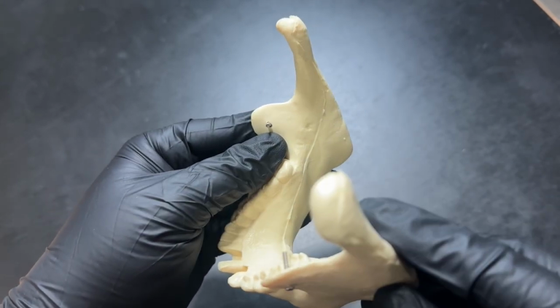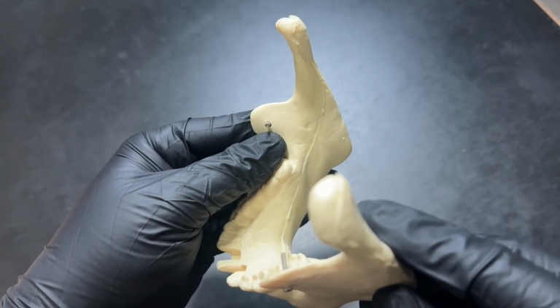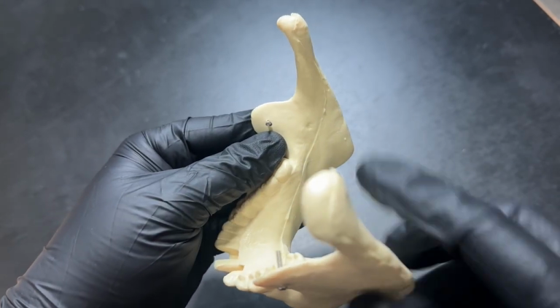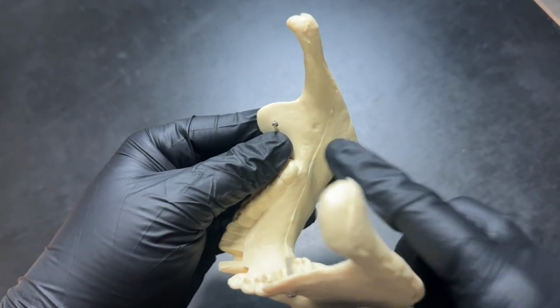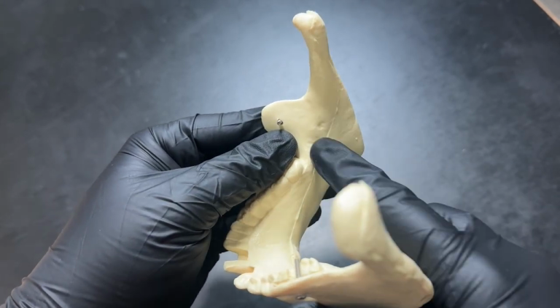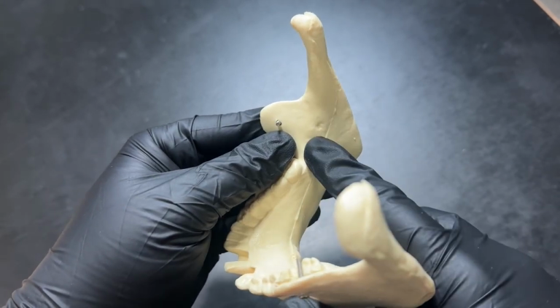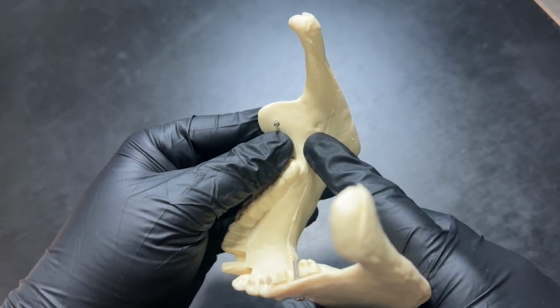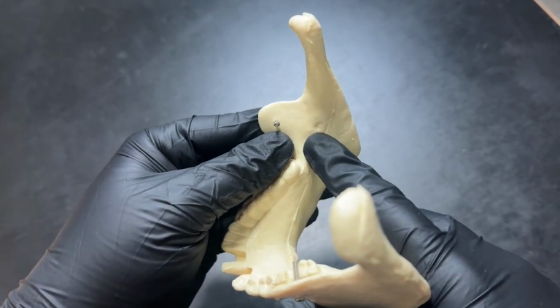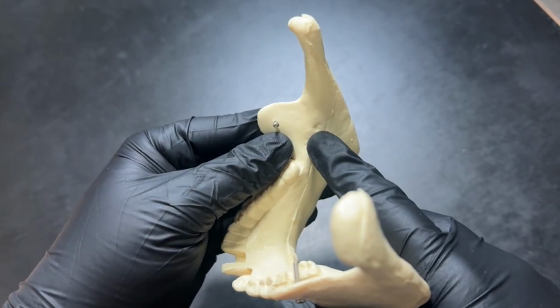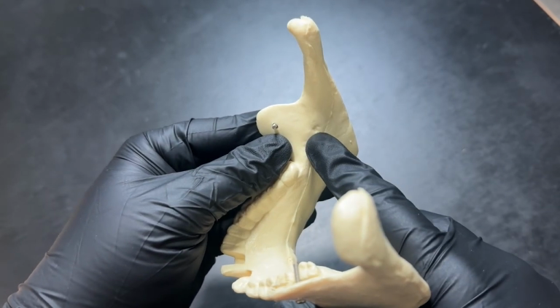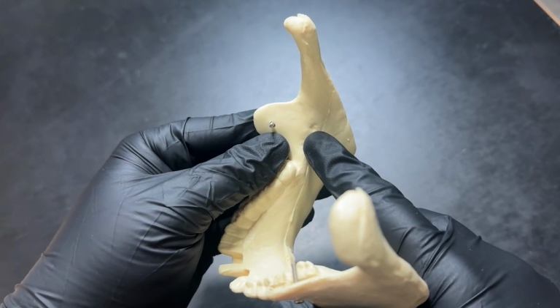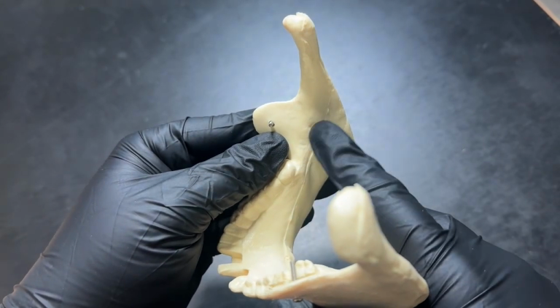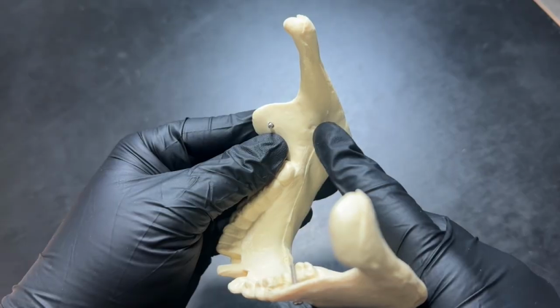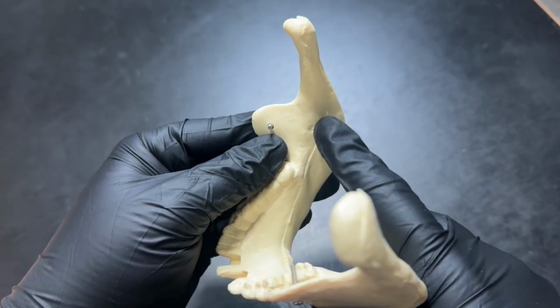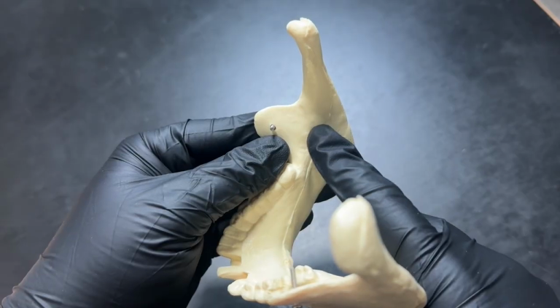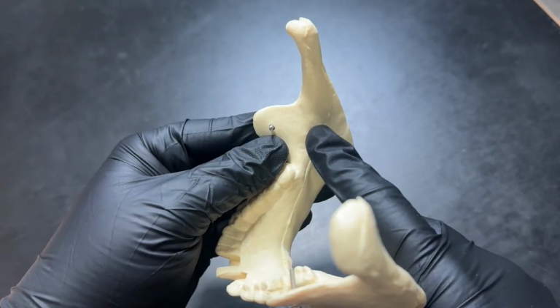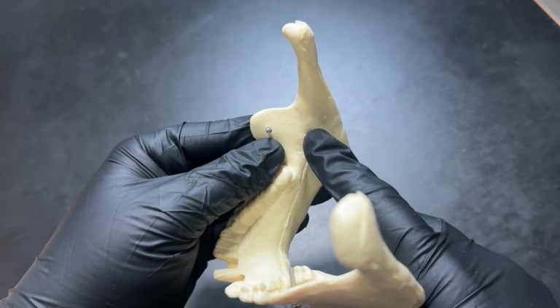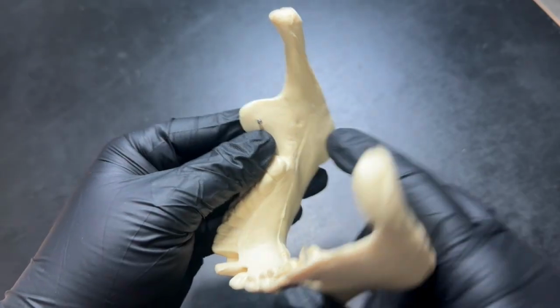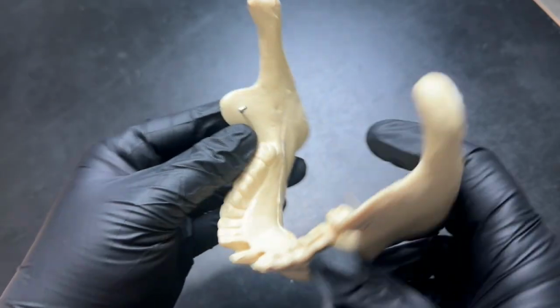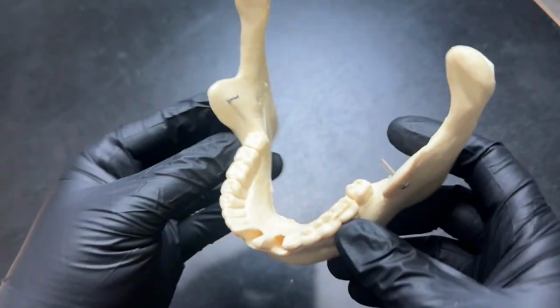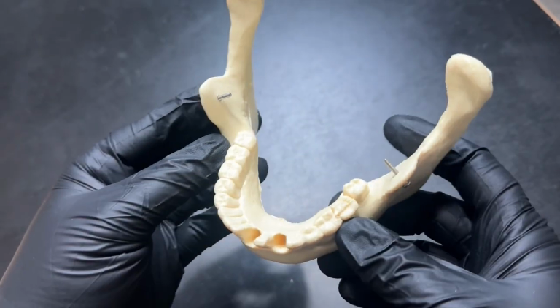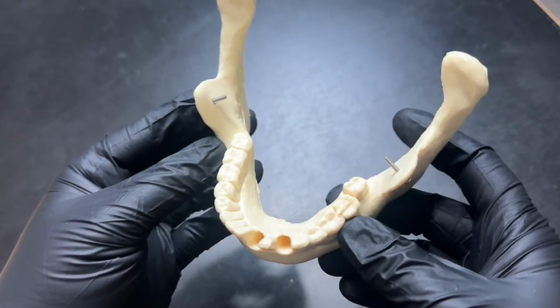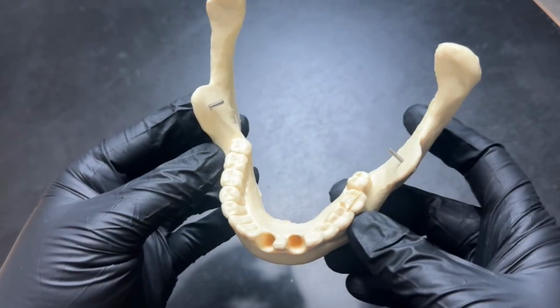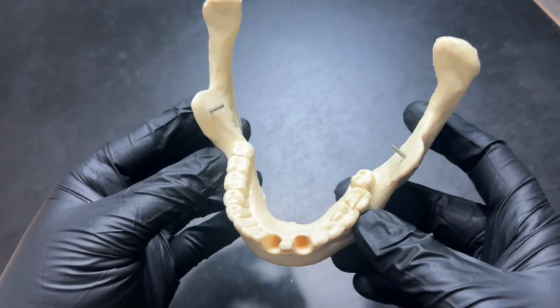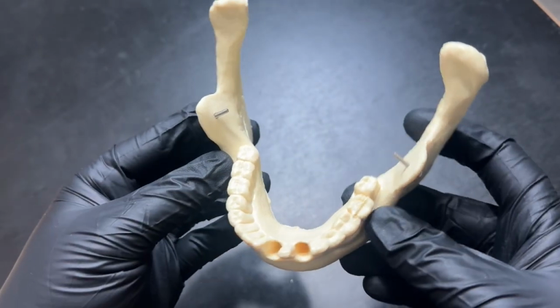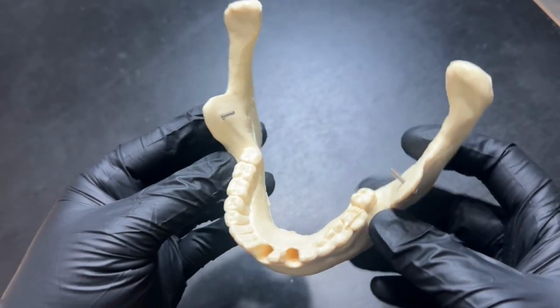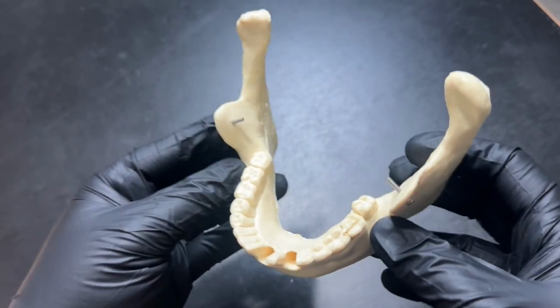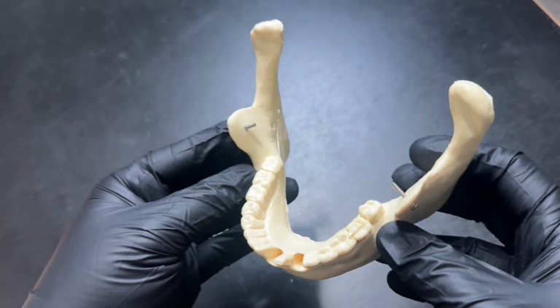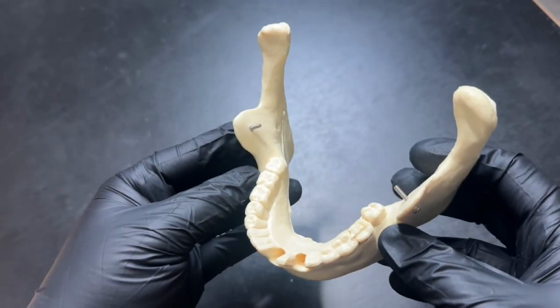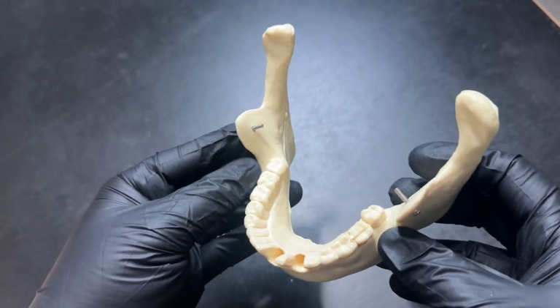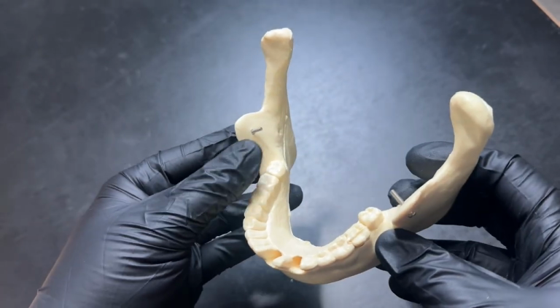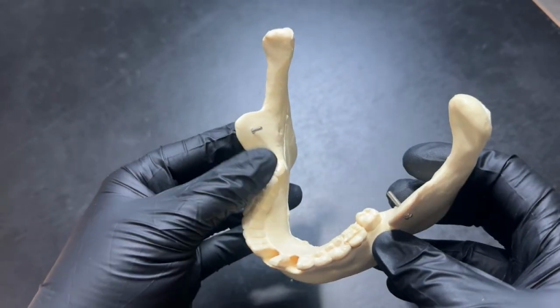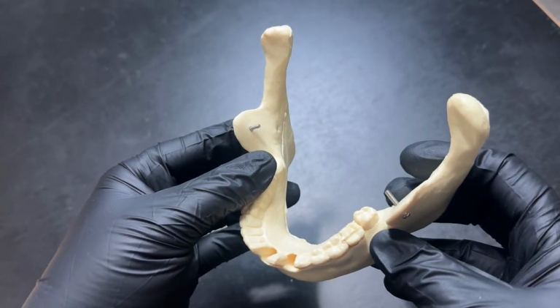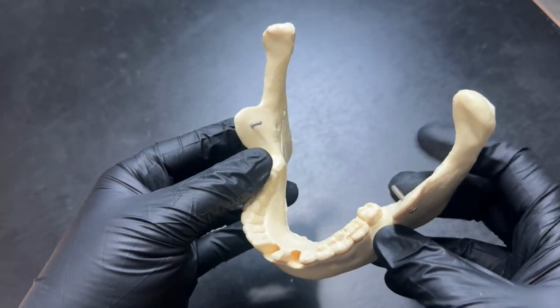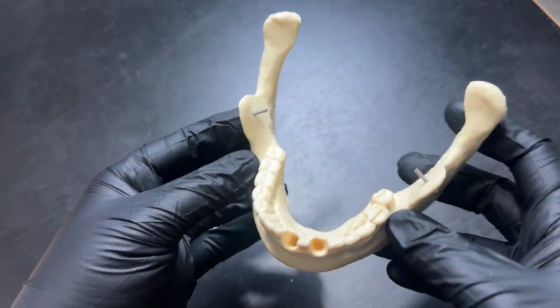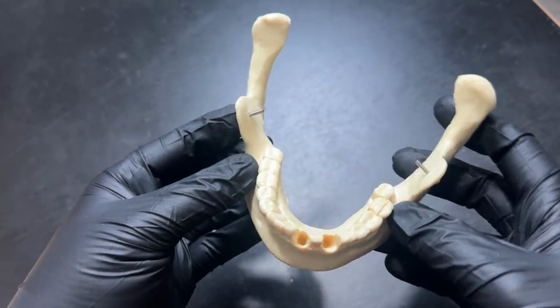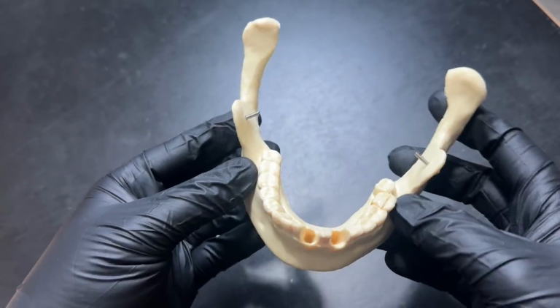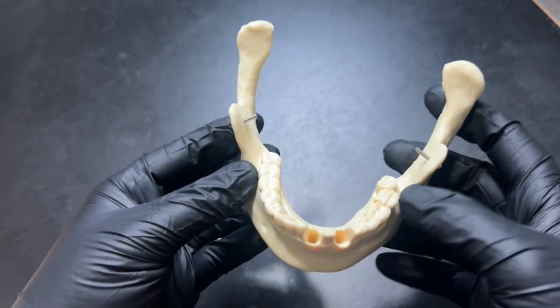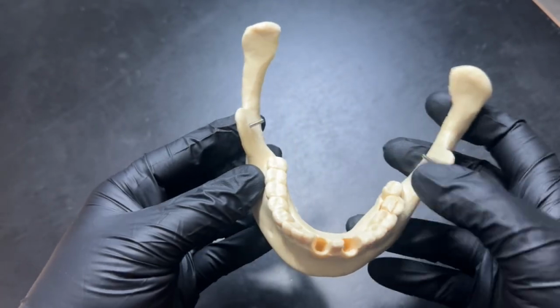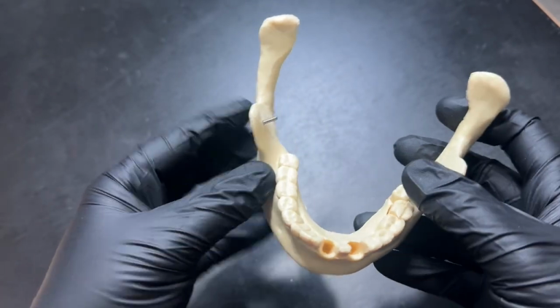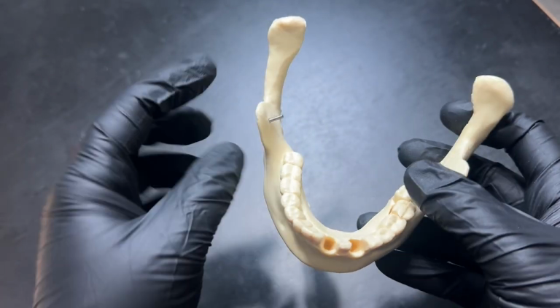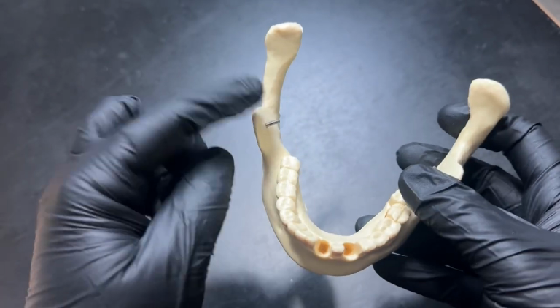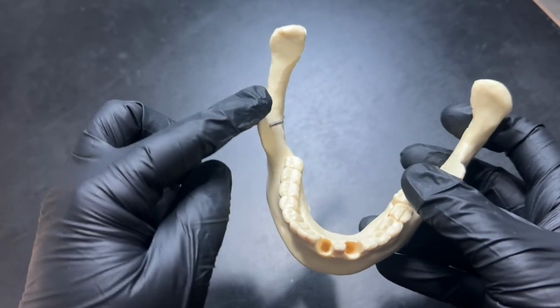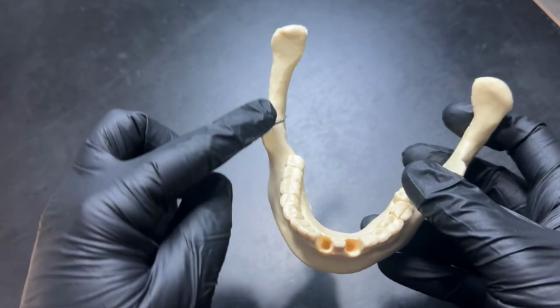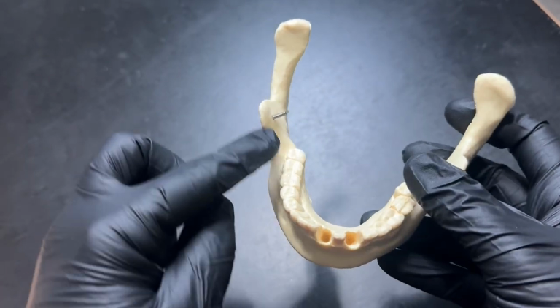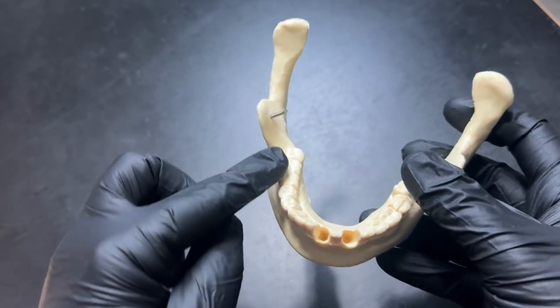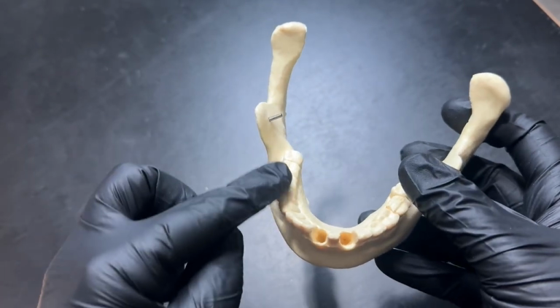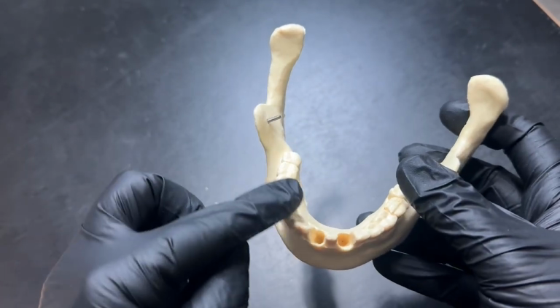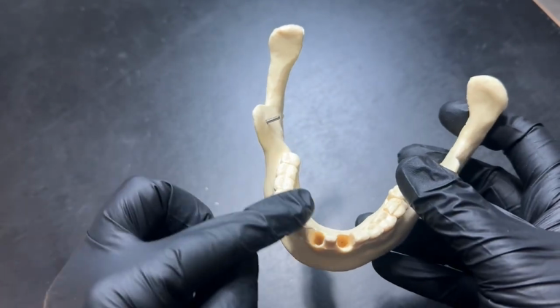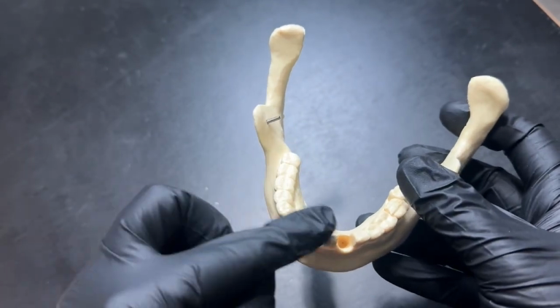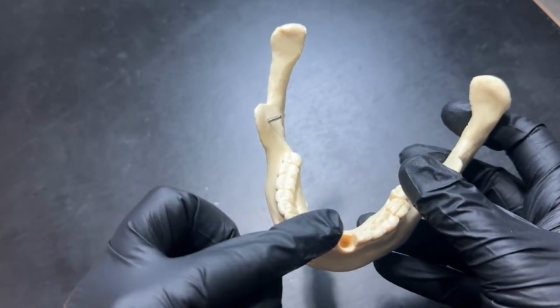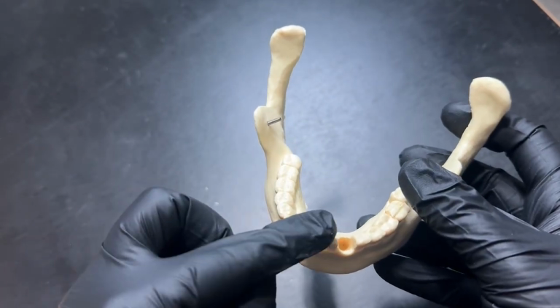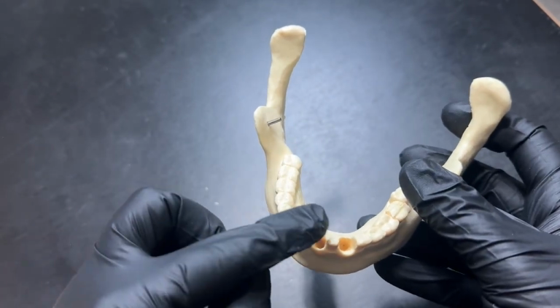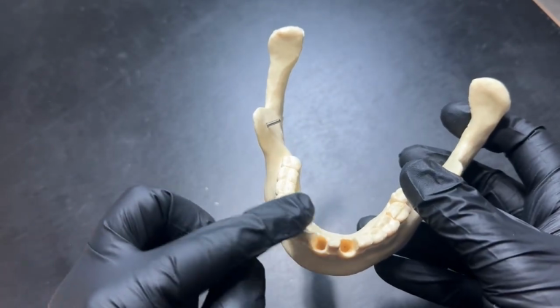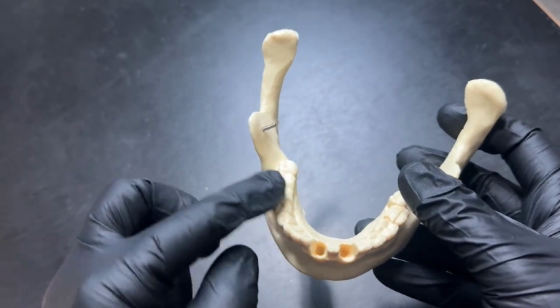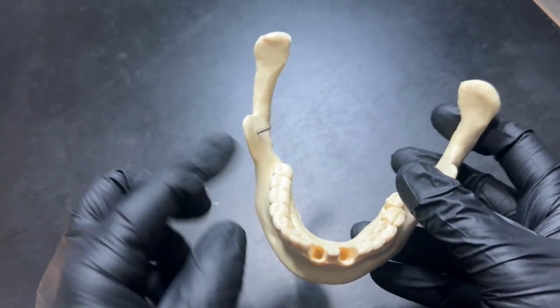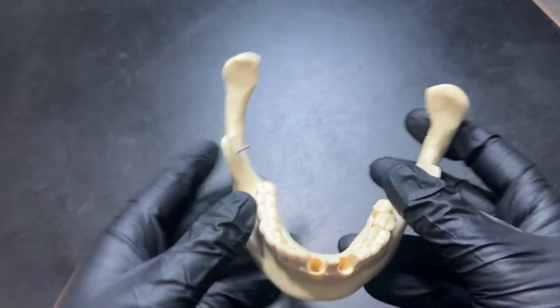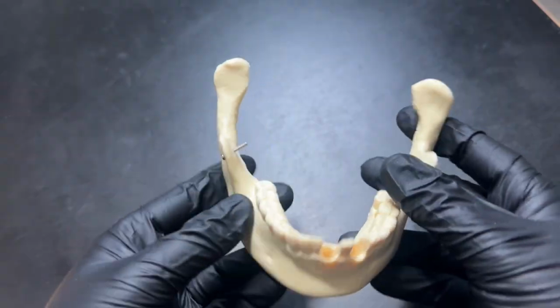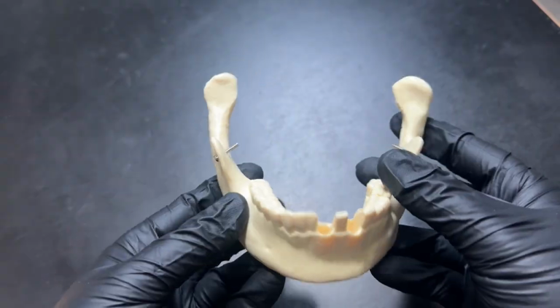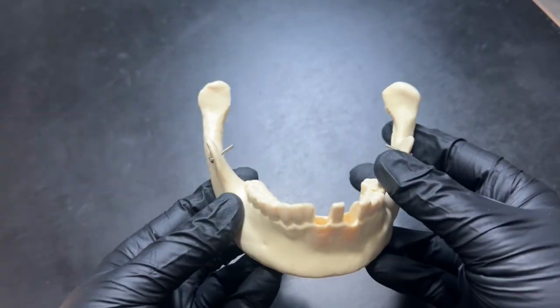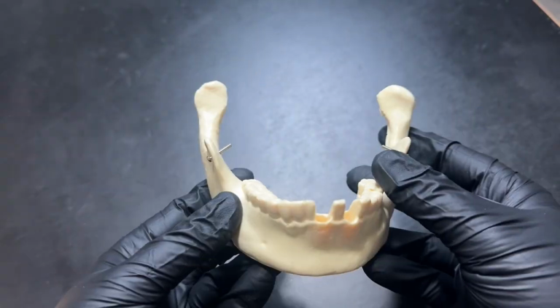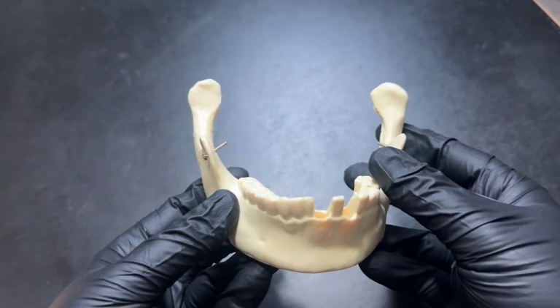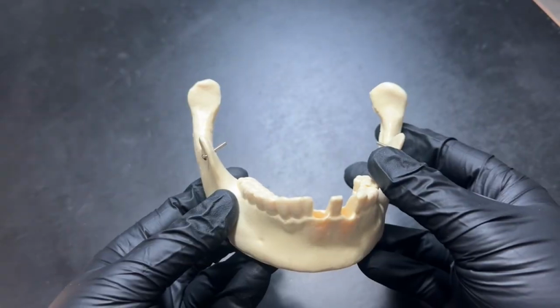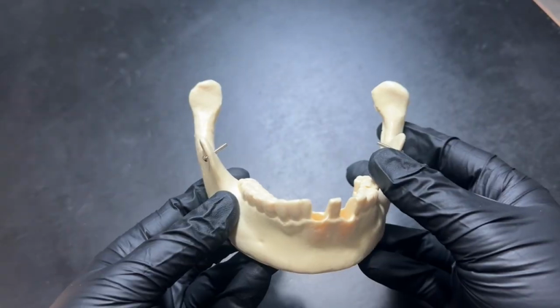Then you're going to hit the nerve right before it goes into the mandible, so that it'll numb all the teeth in this quadrant.